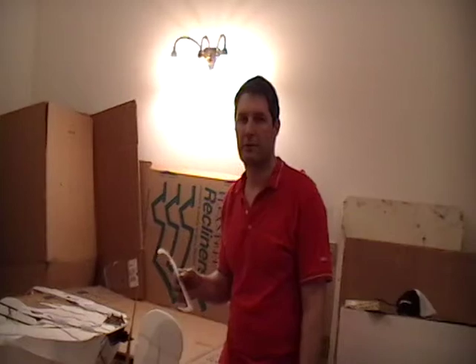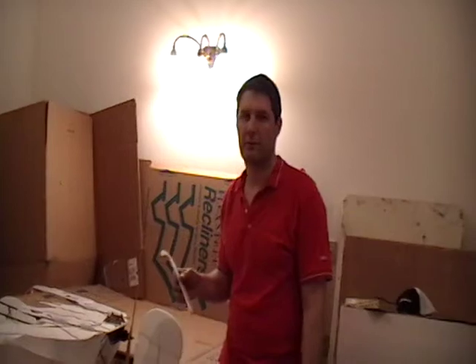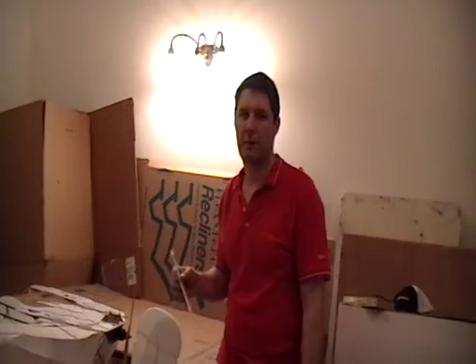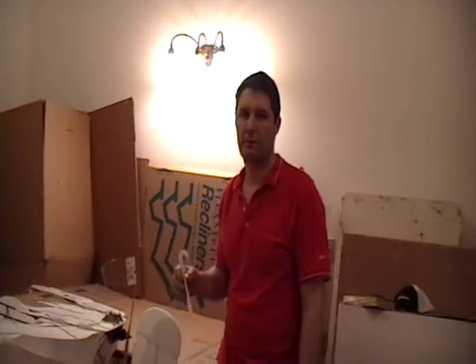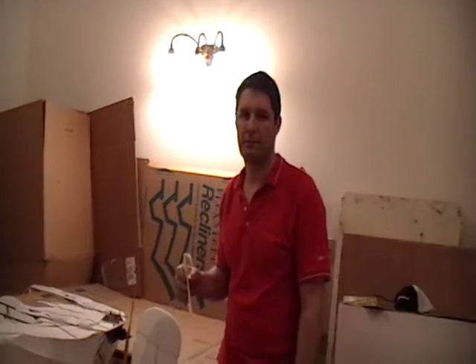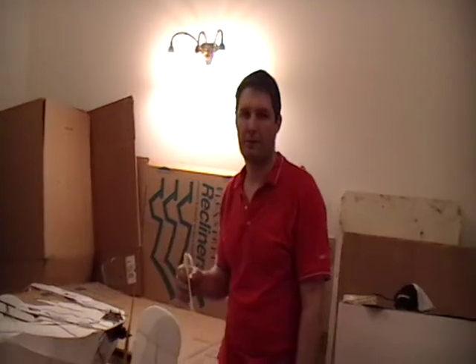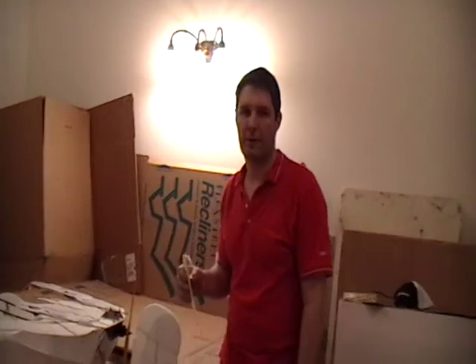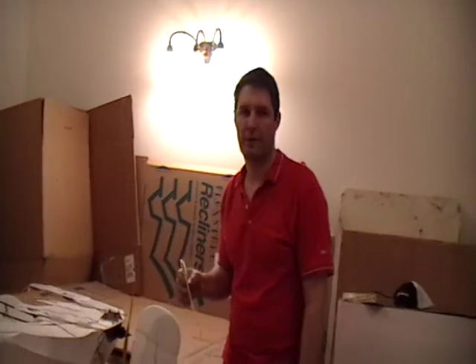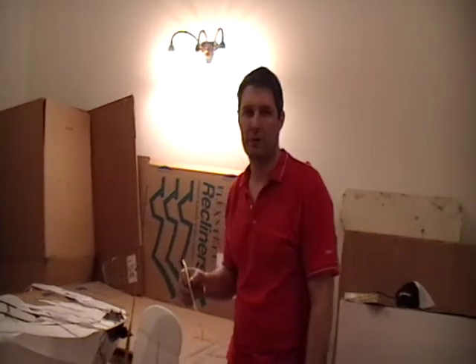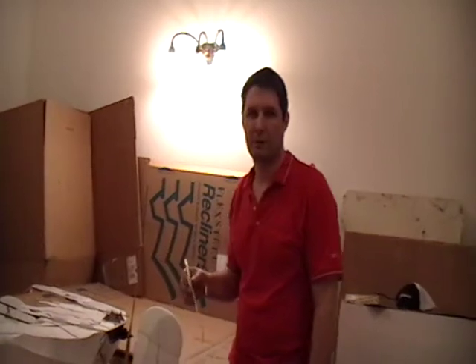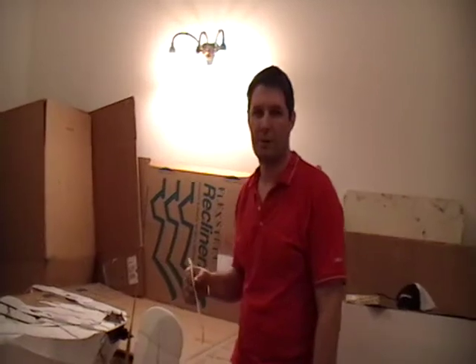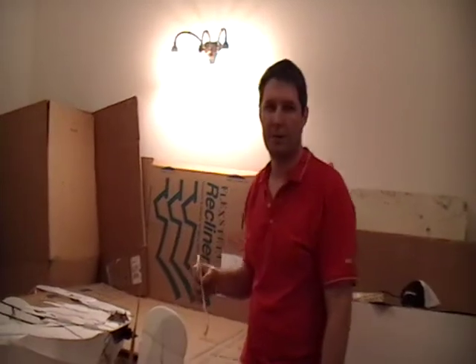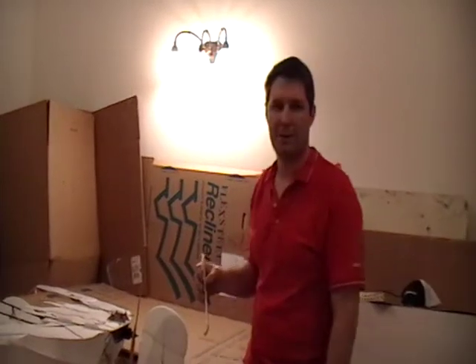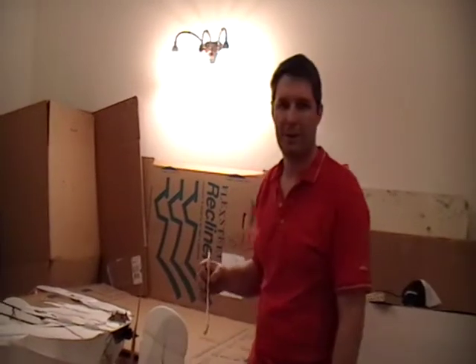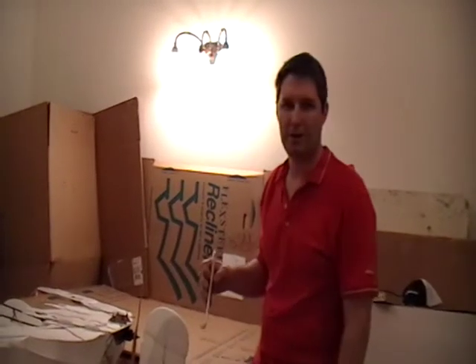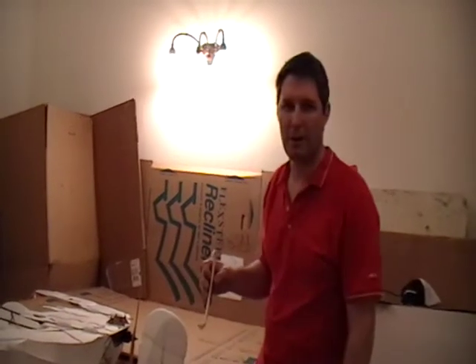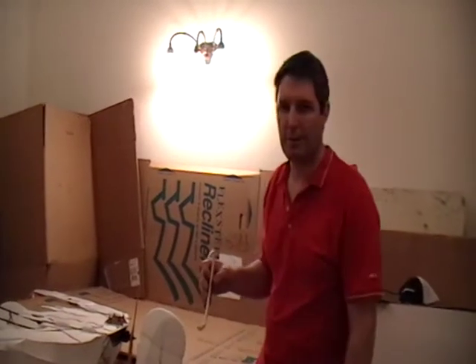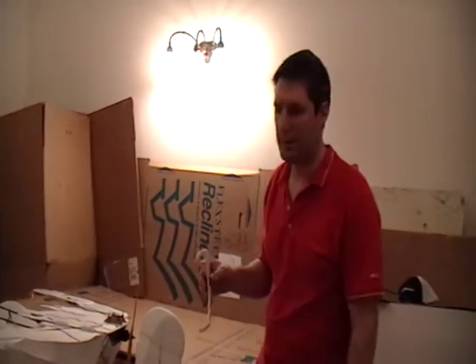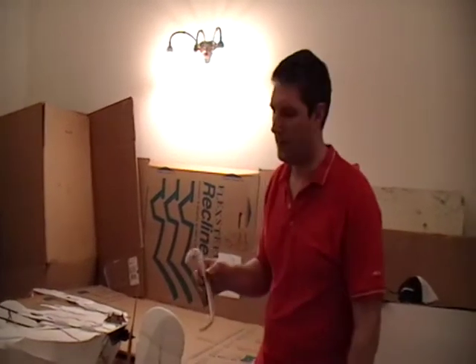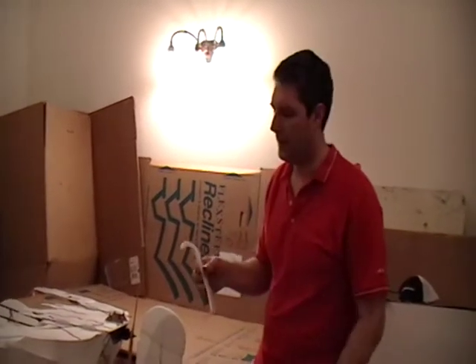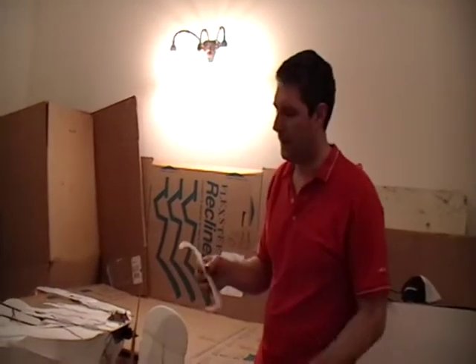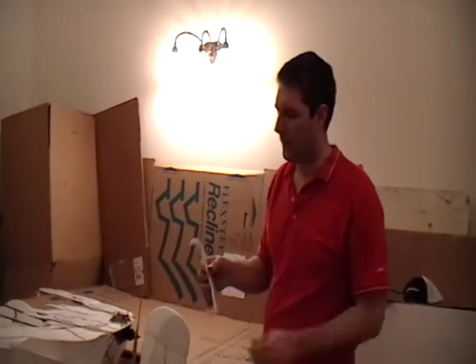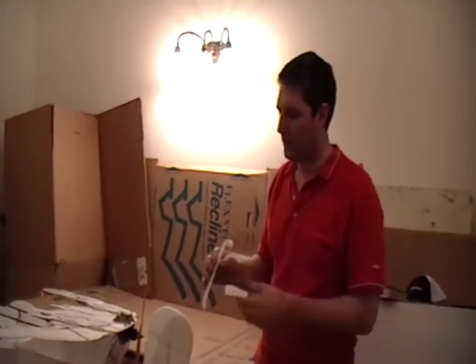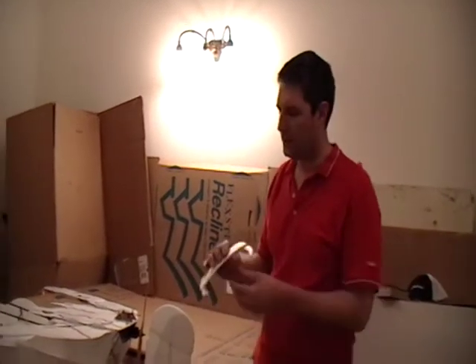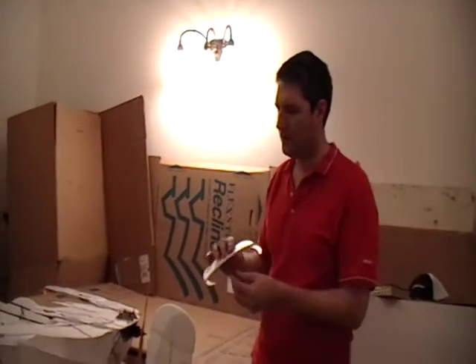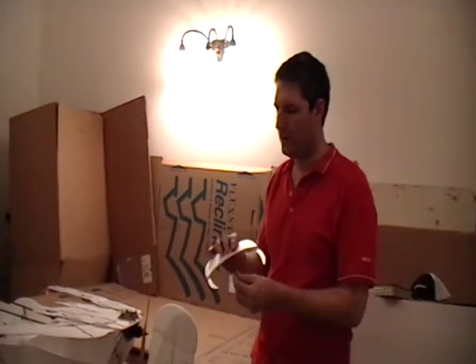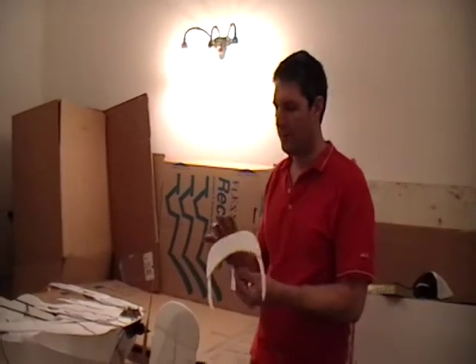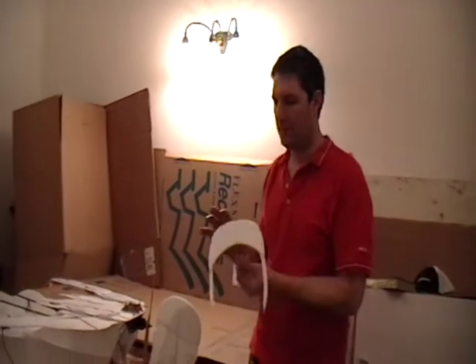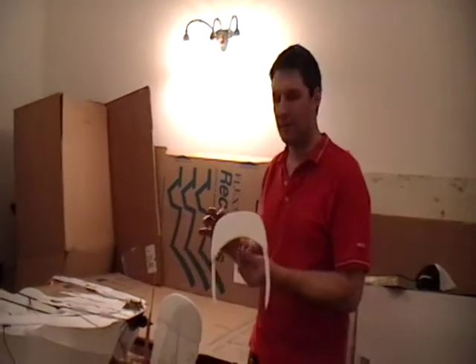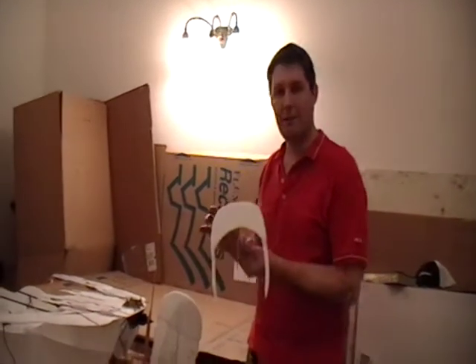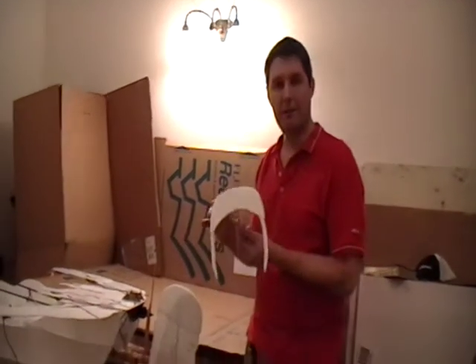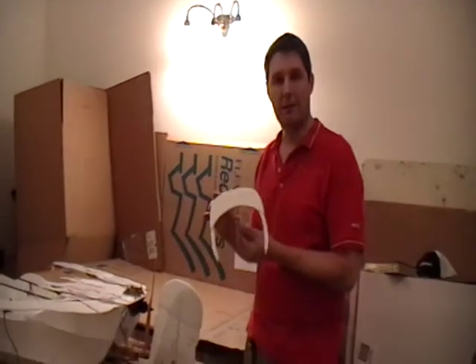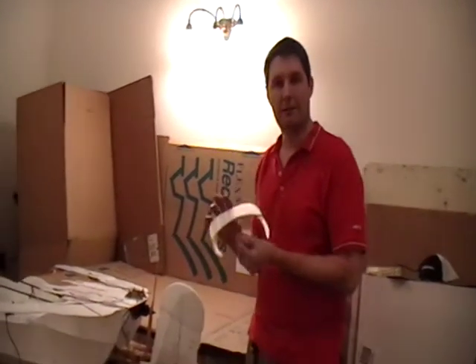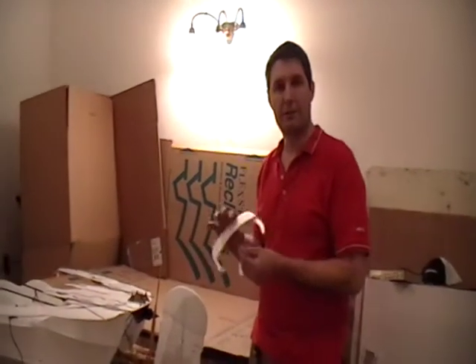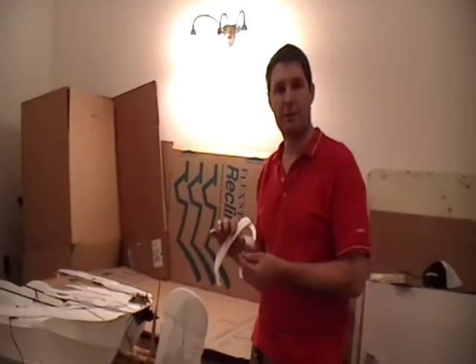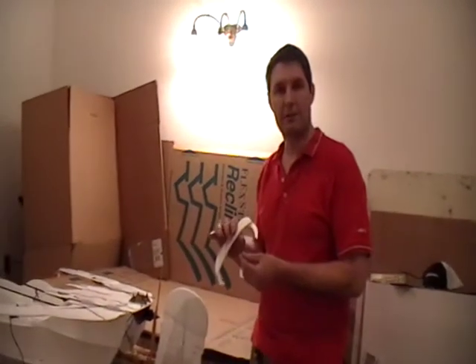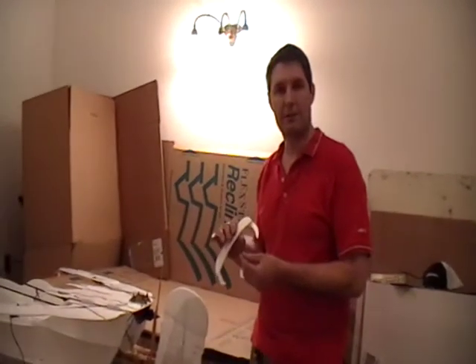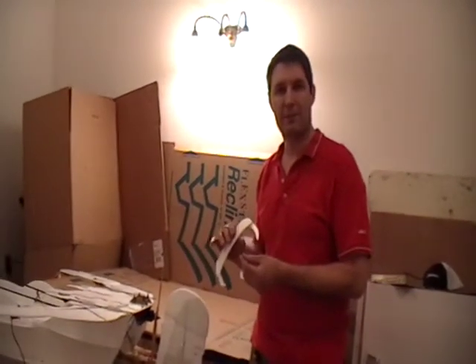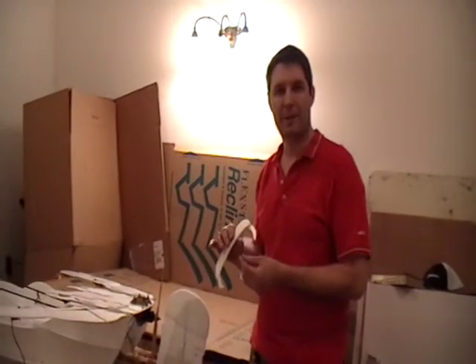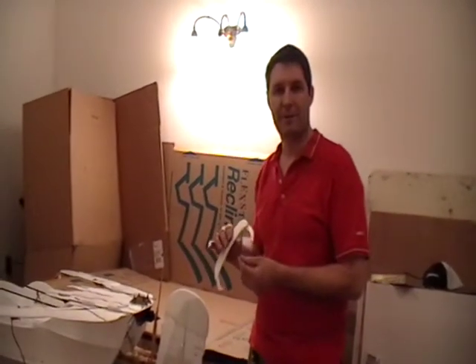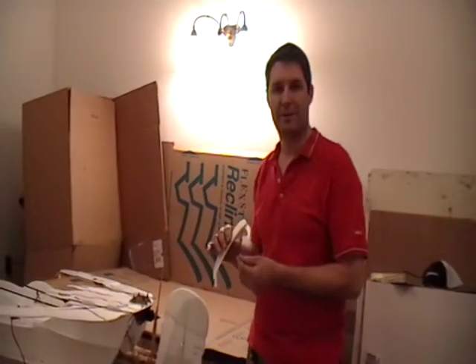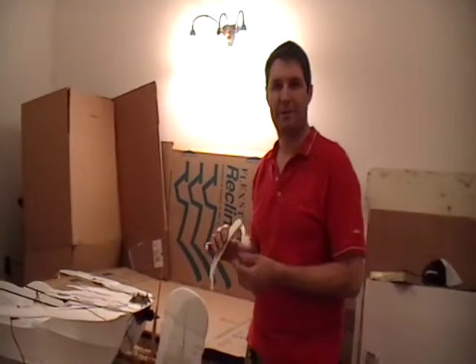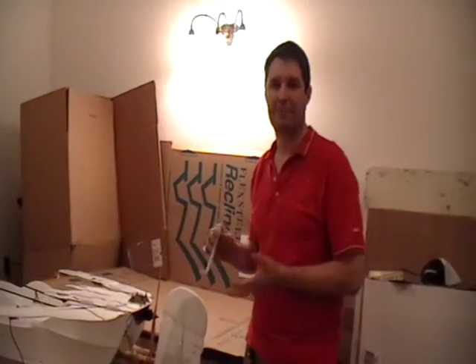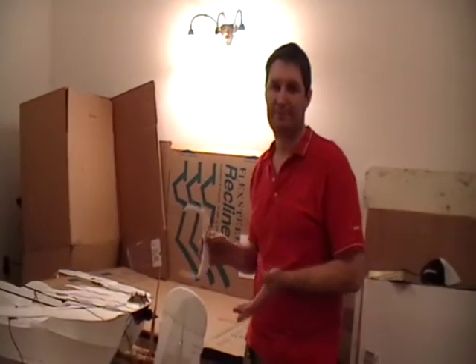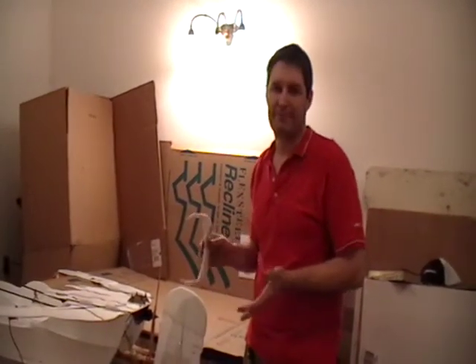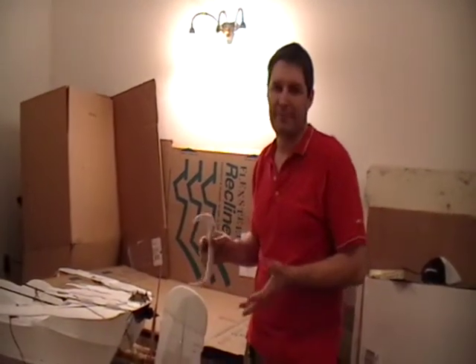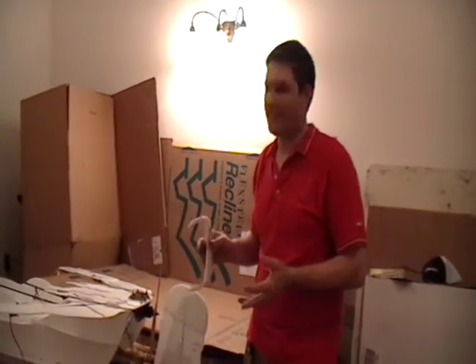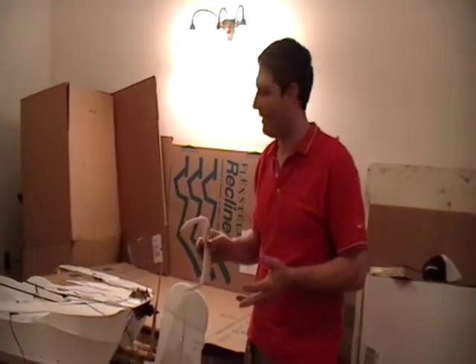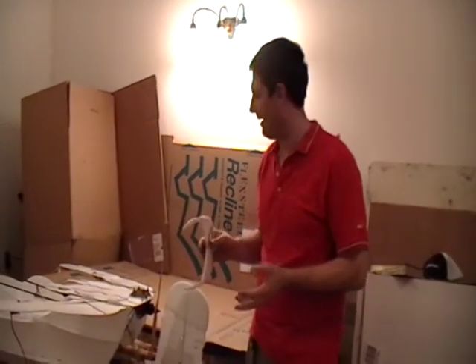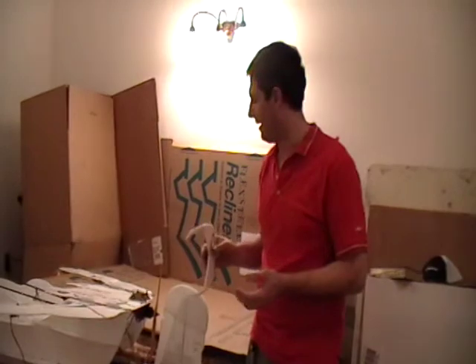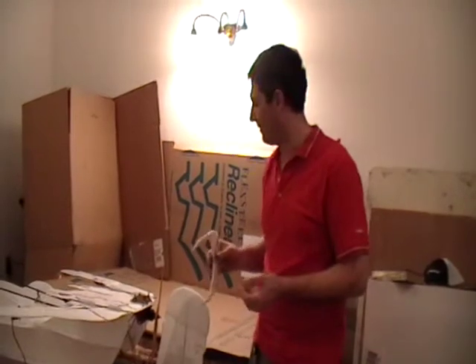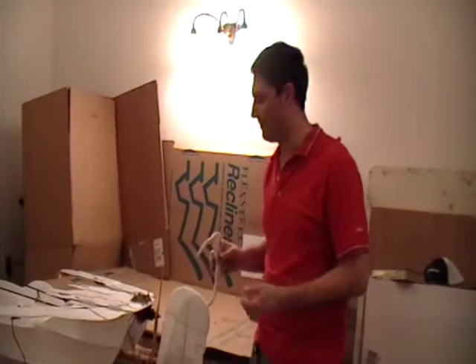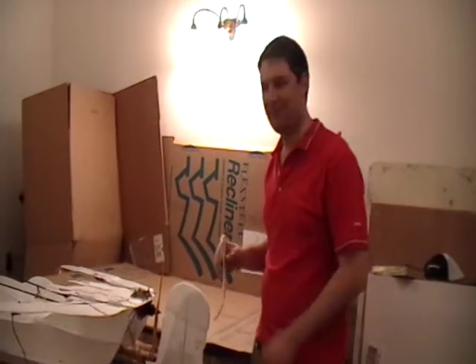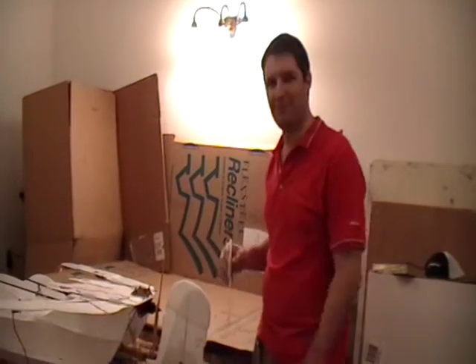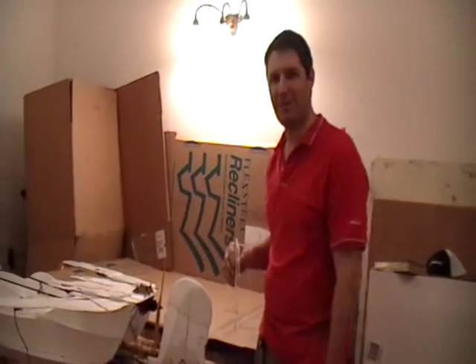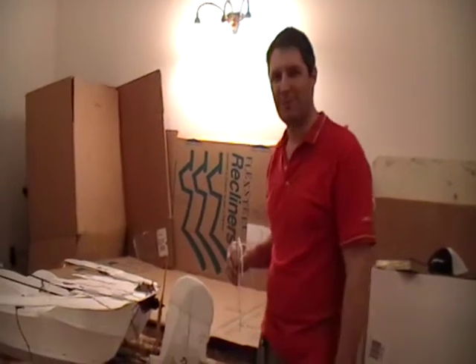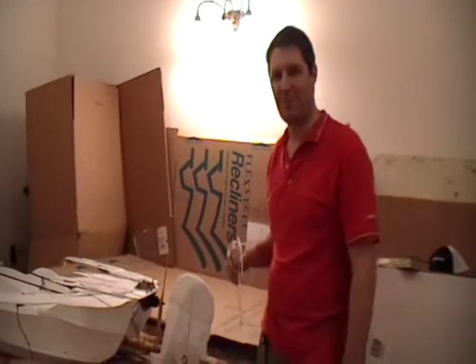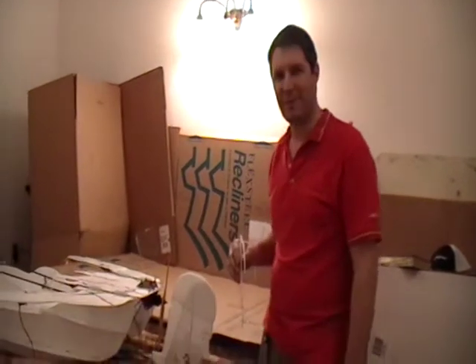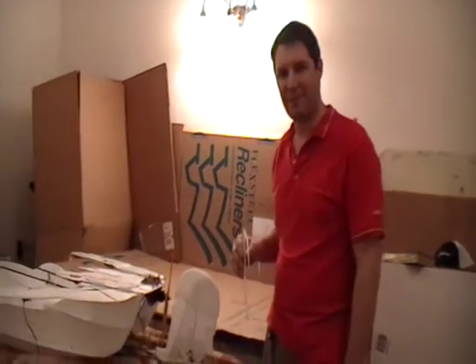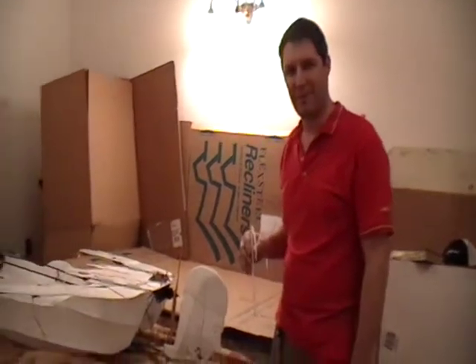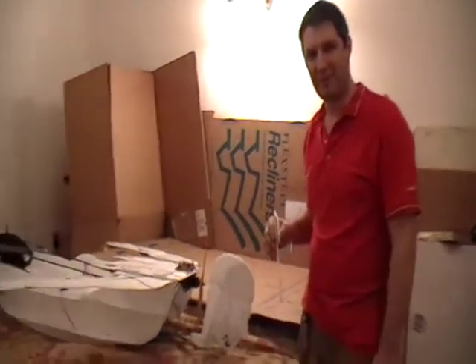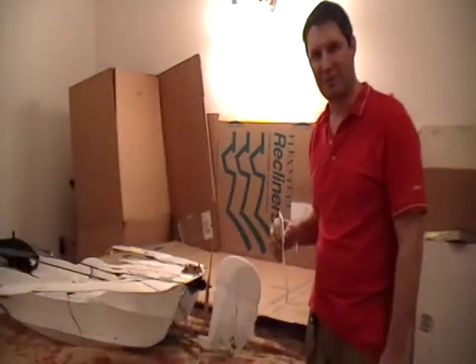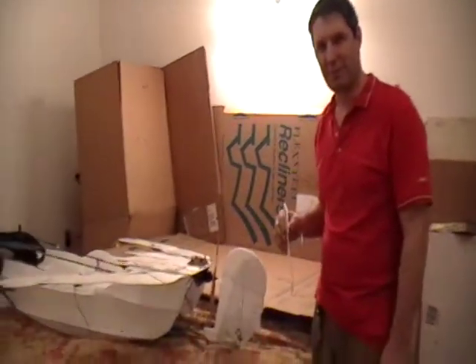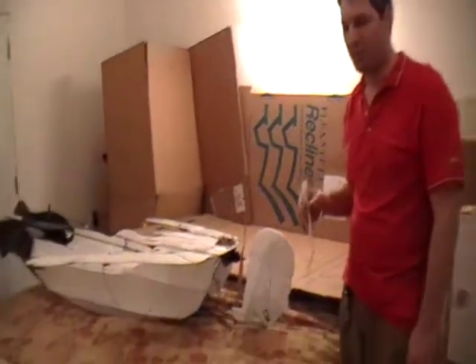This is Greg from rcsuperhero.com, and I'll show you a couple of neat little features I made to make the plane fun and cool.